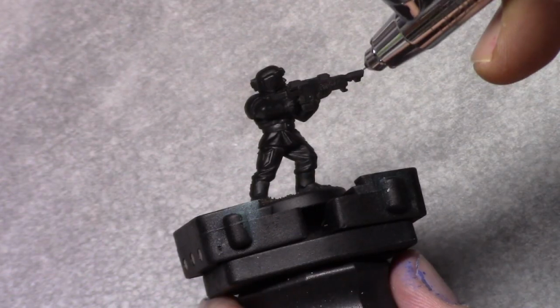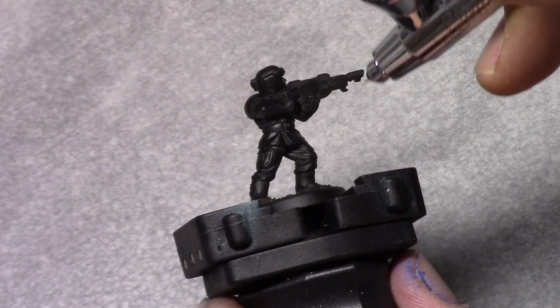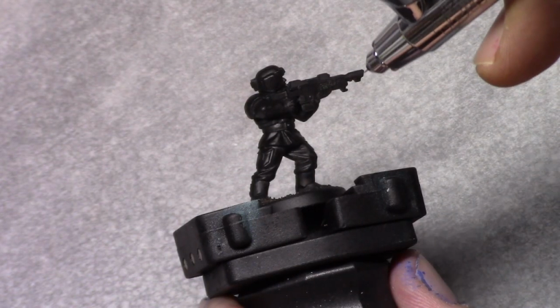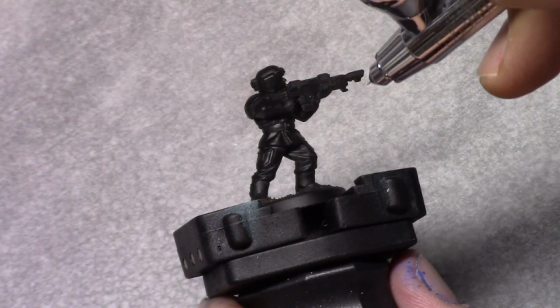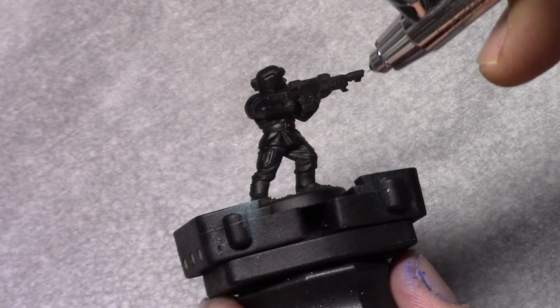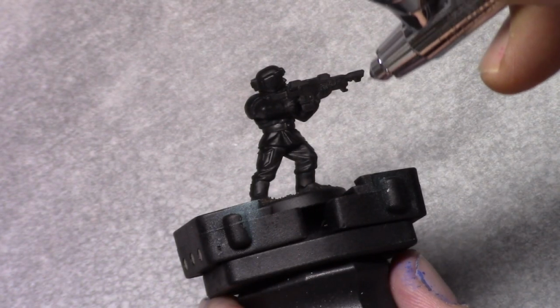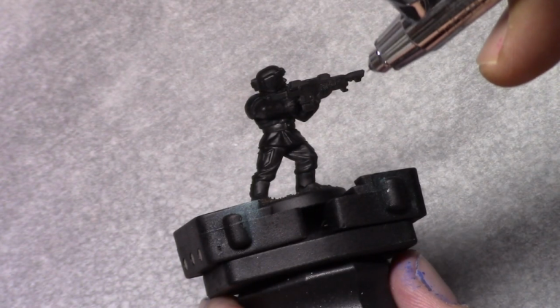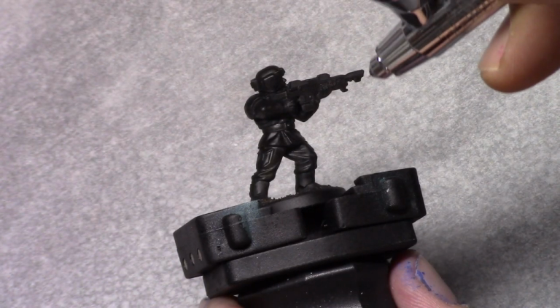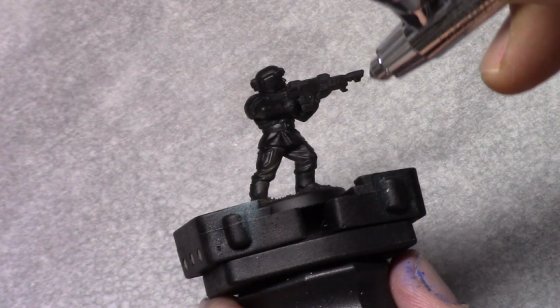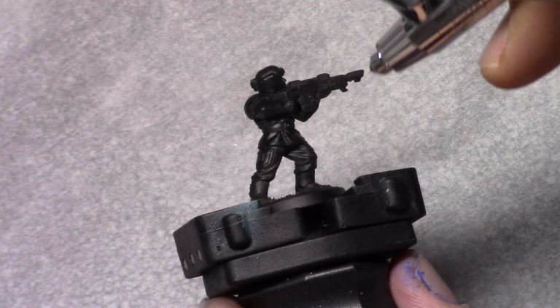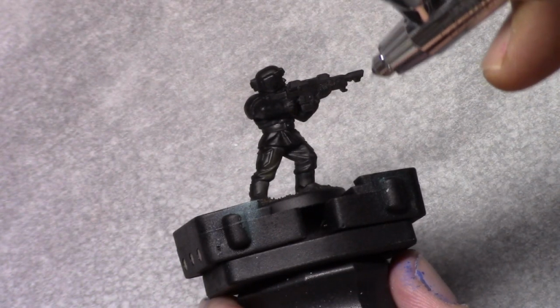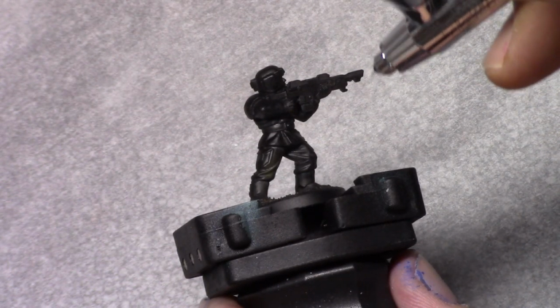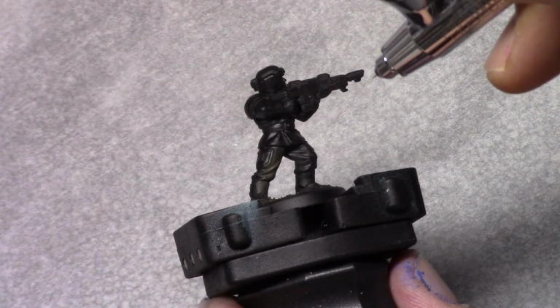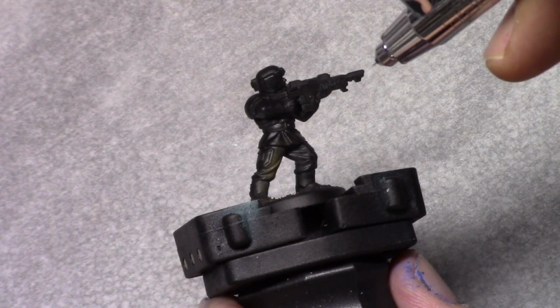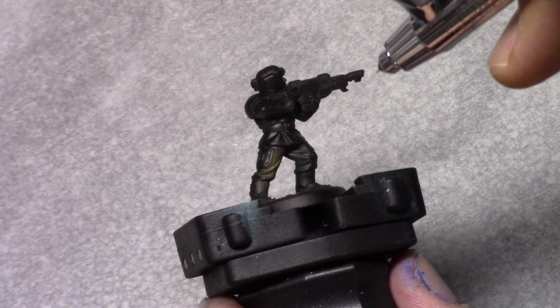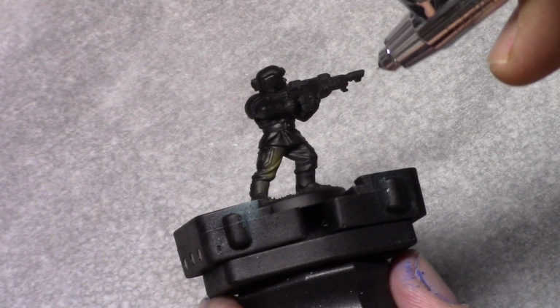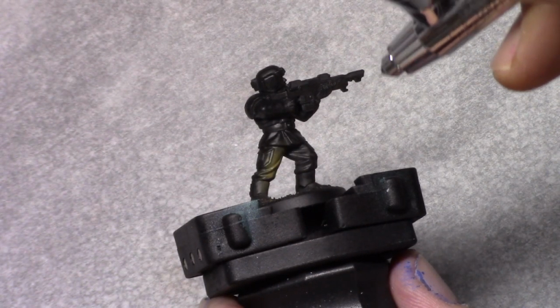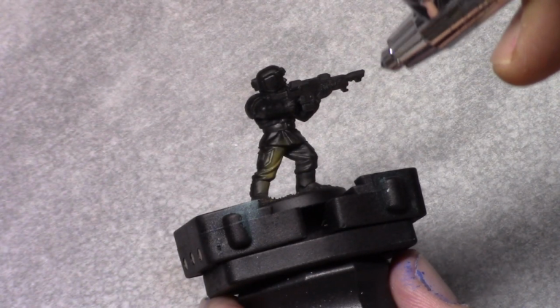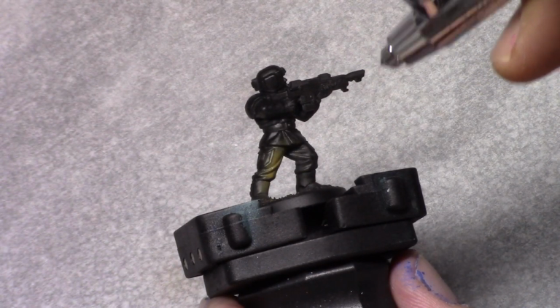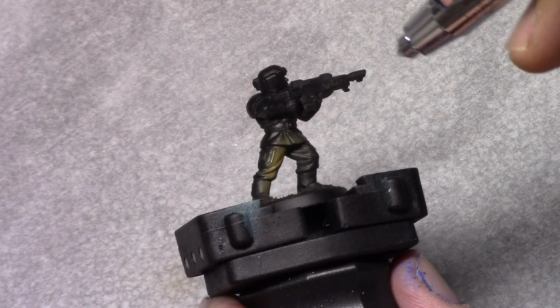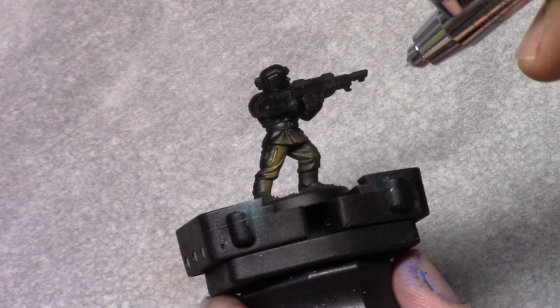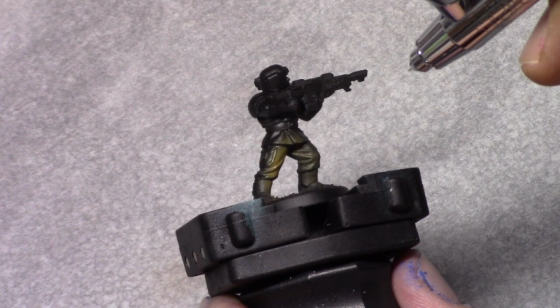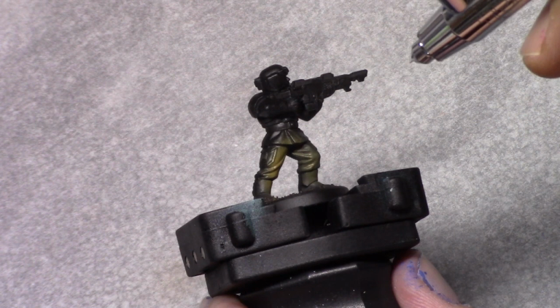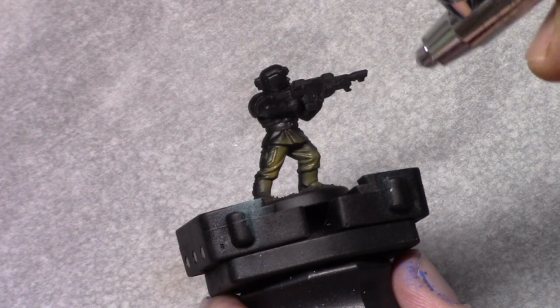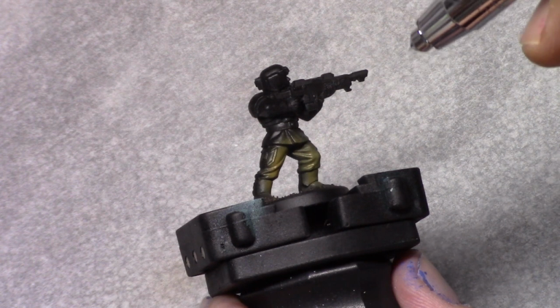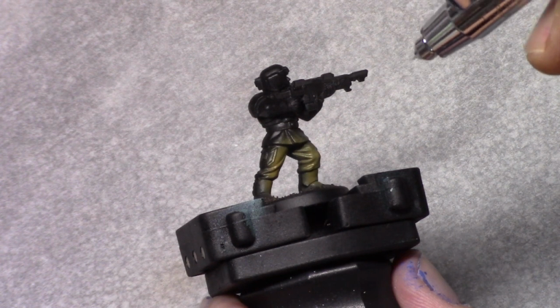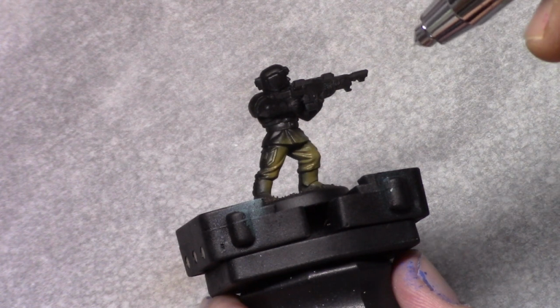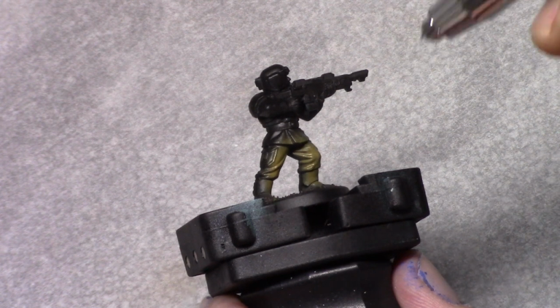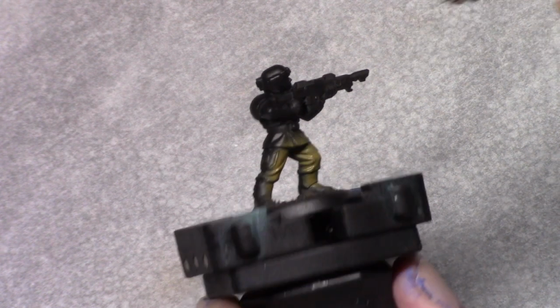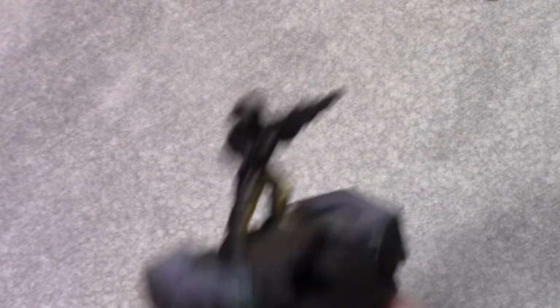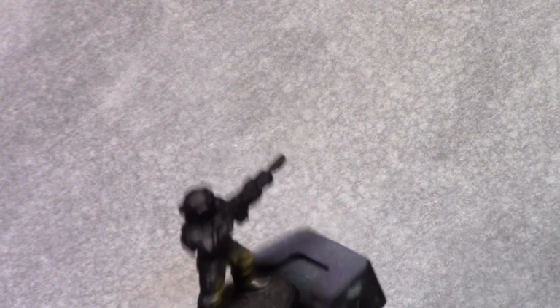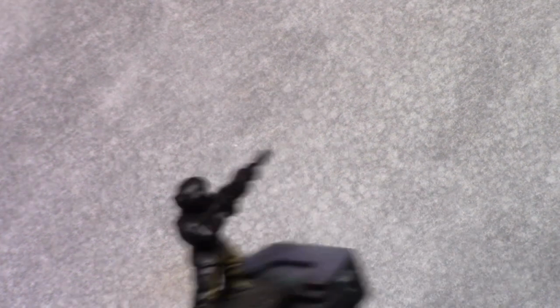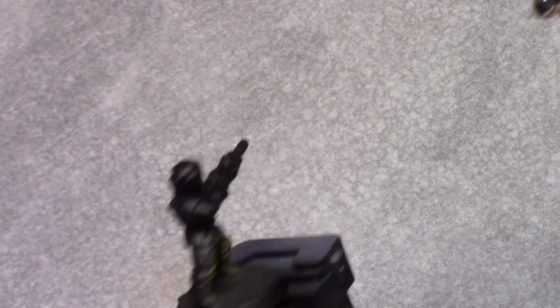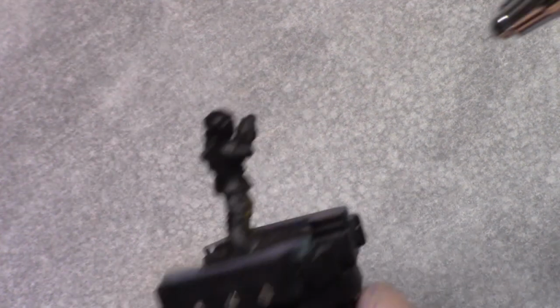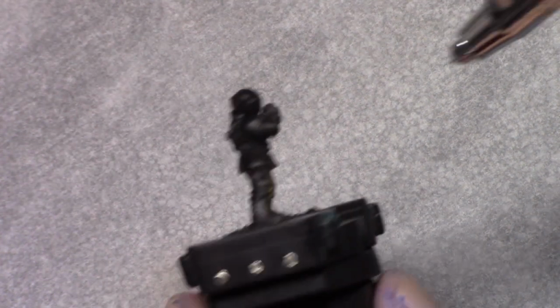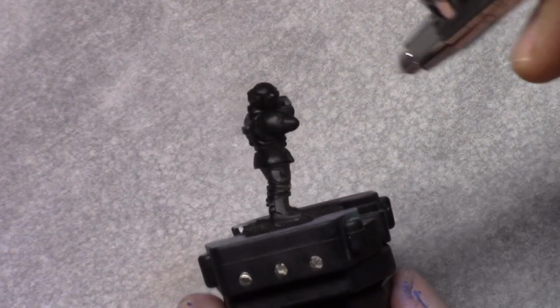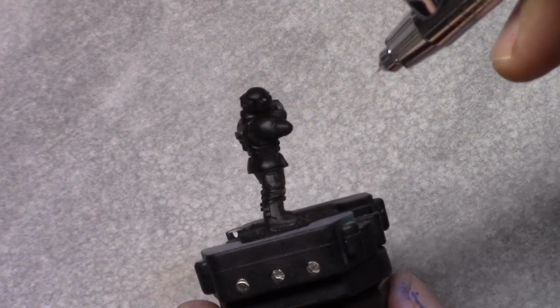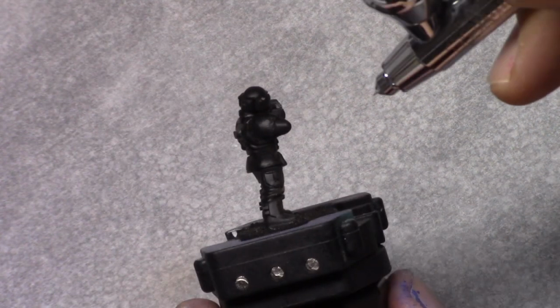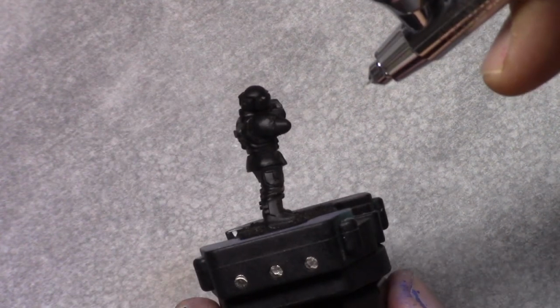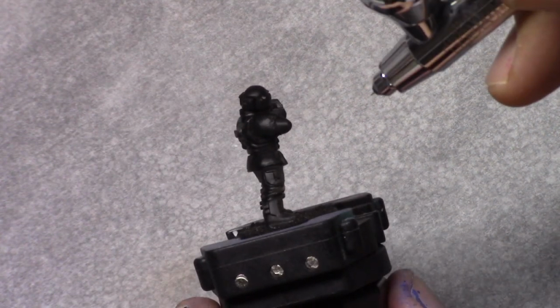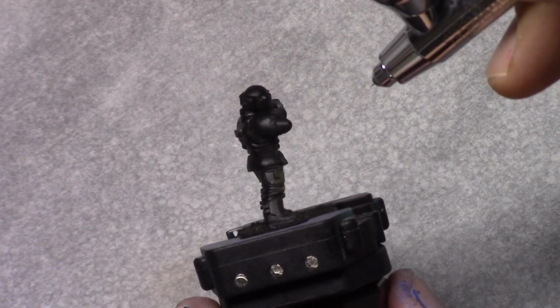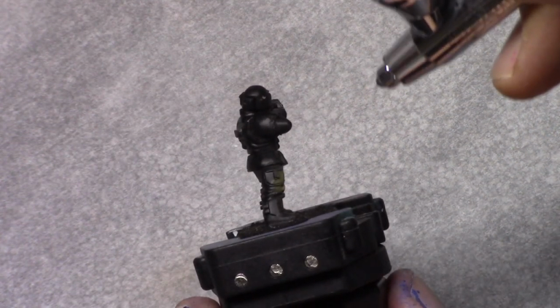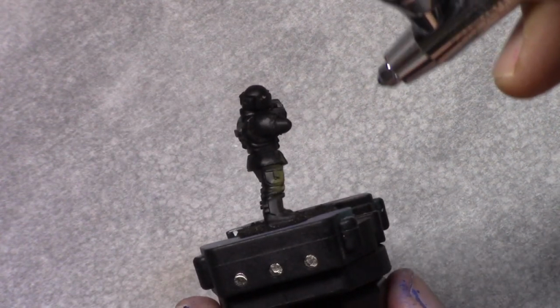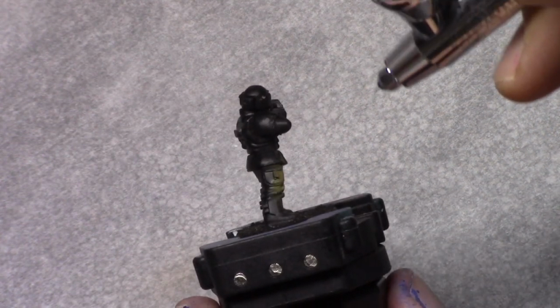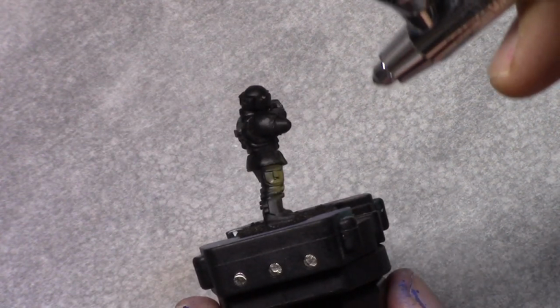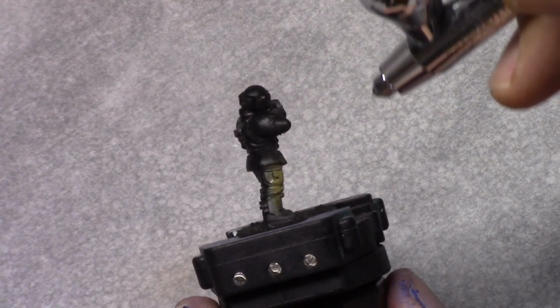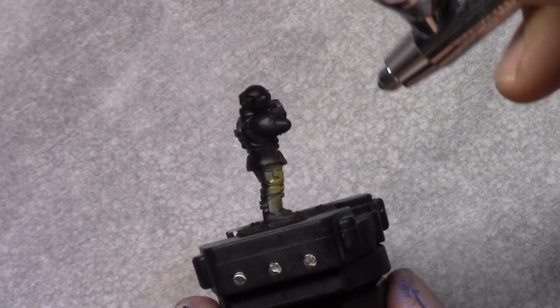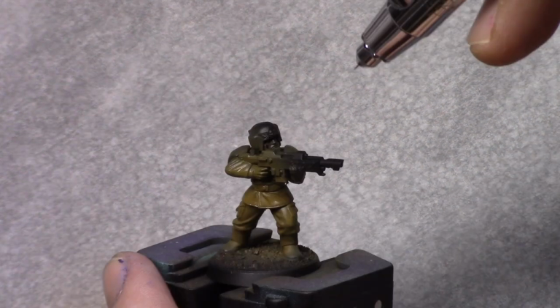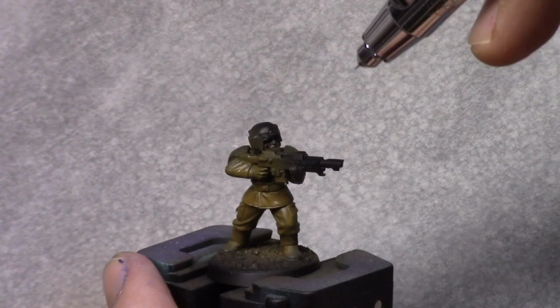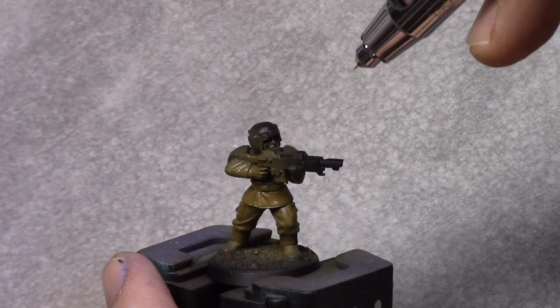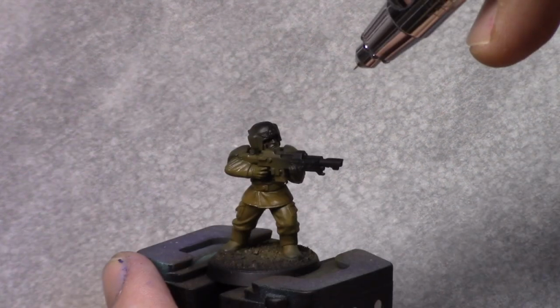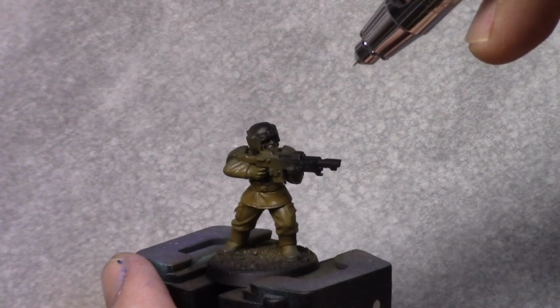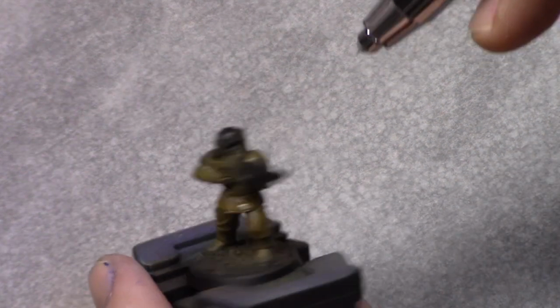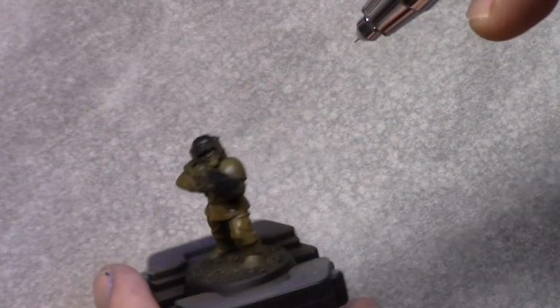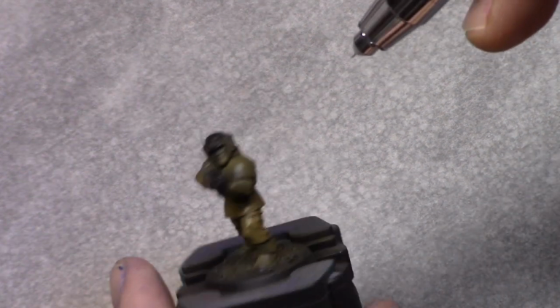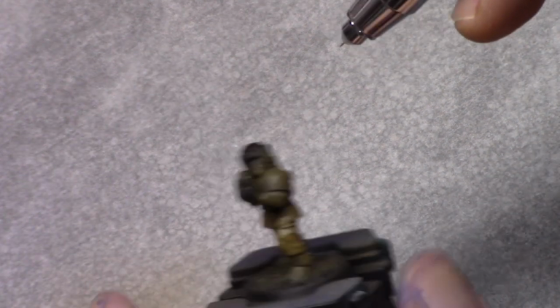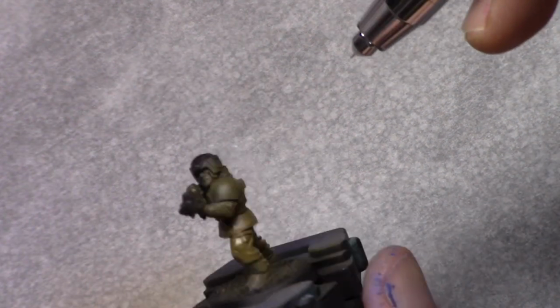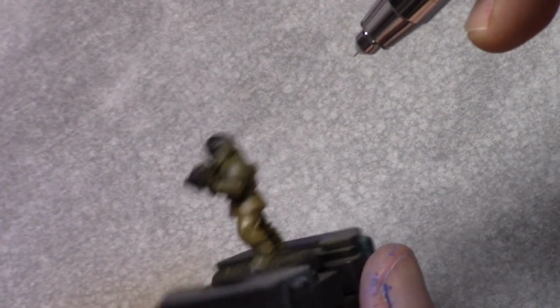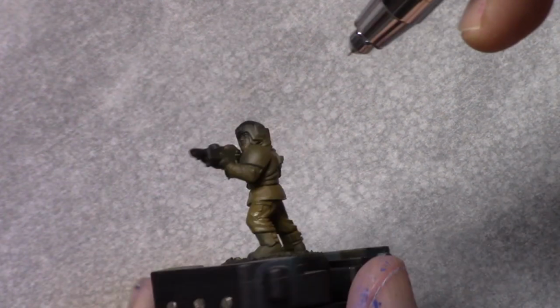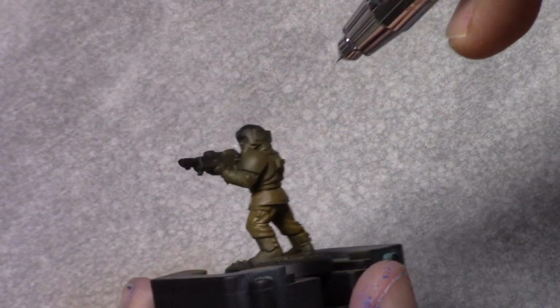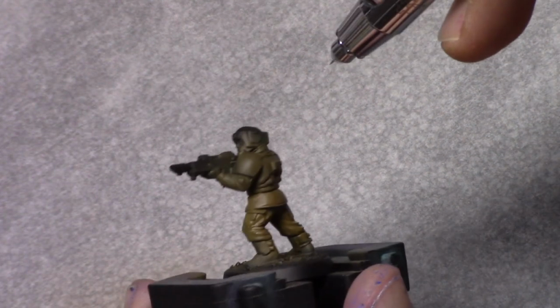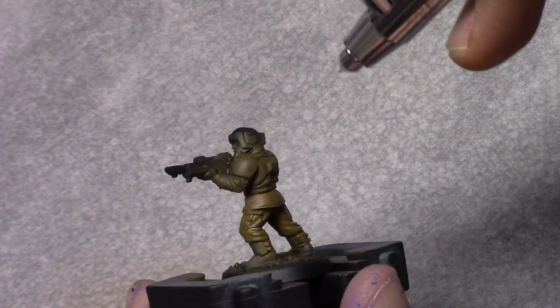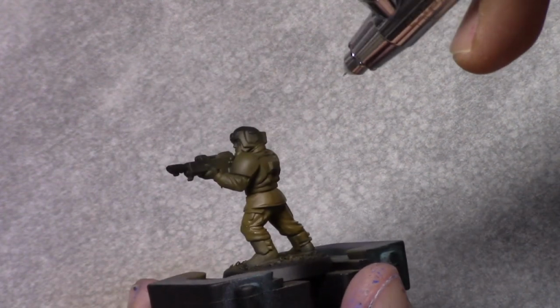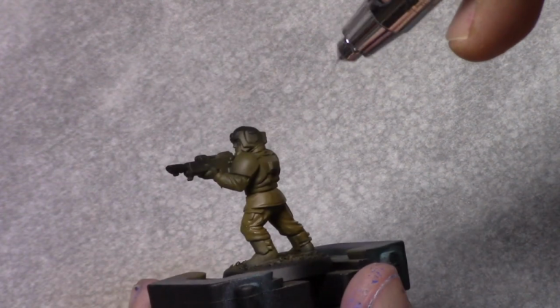As usual I start off with a base coat of Chaos Black through an airbrush, but you can use any type of base coat you actually like — it doesn't really matter.